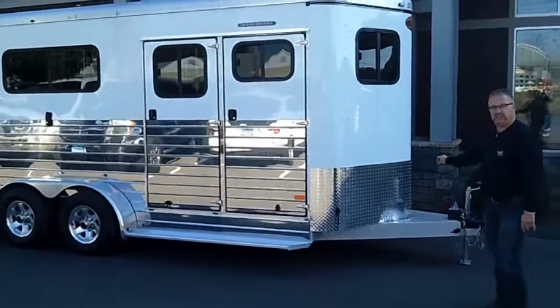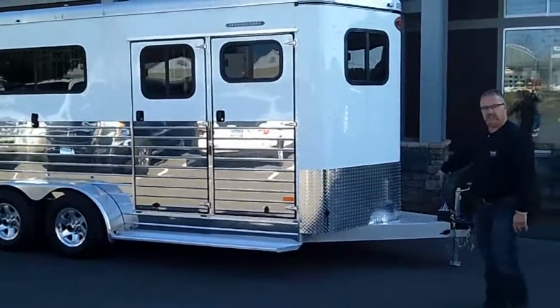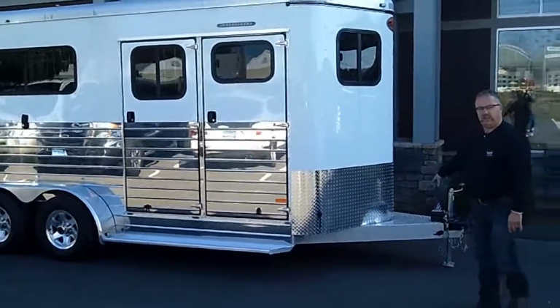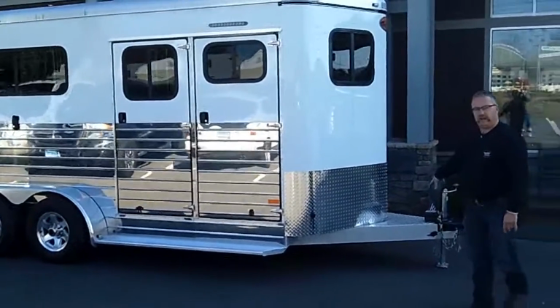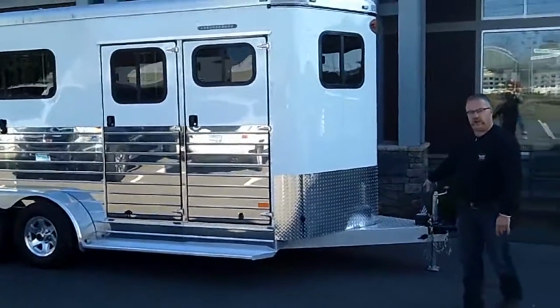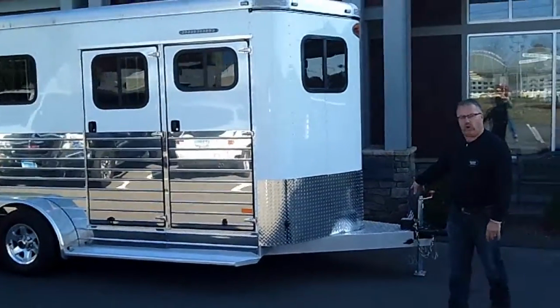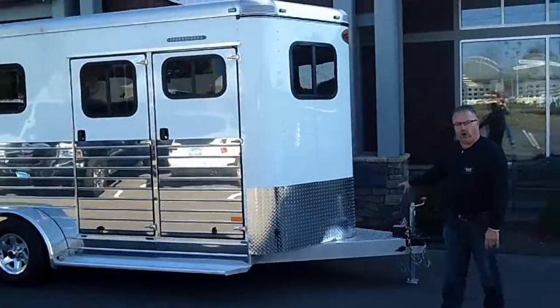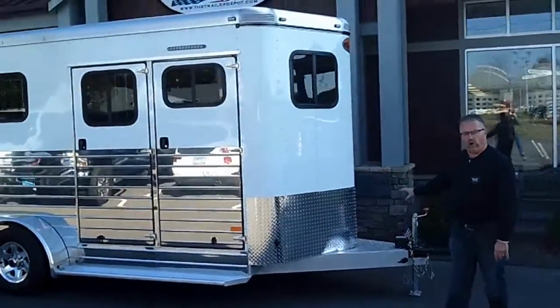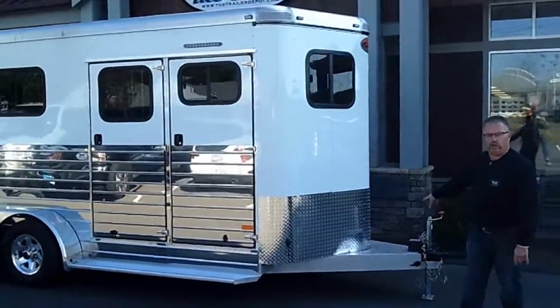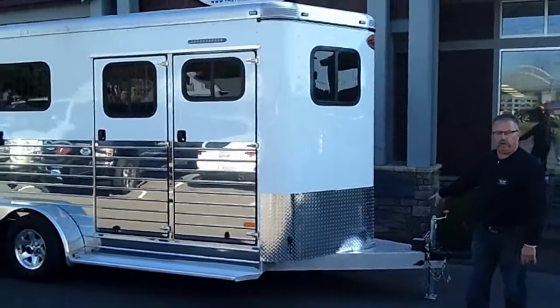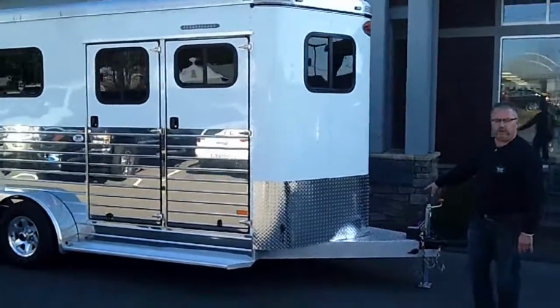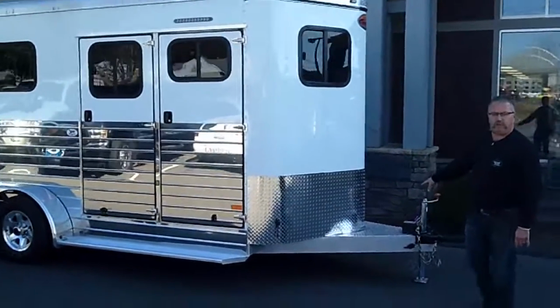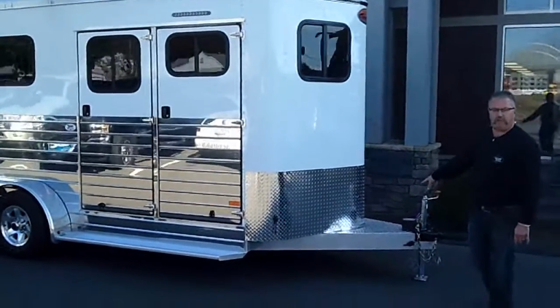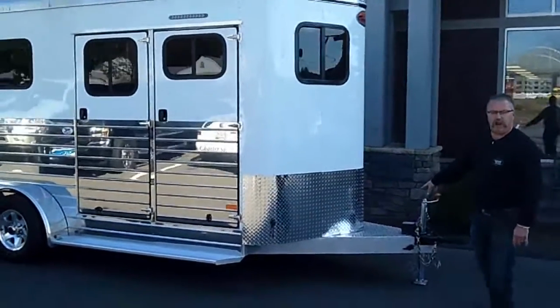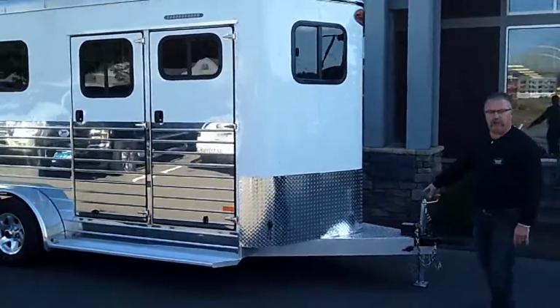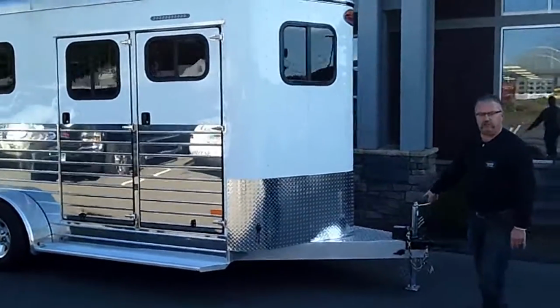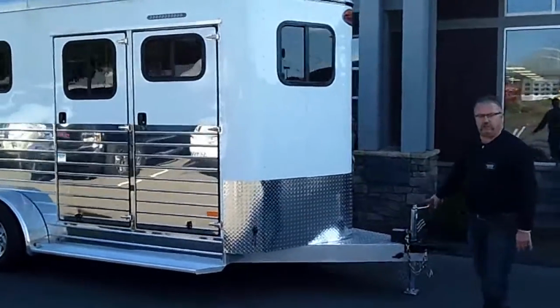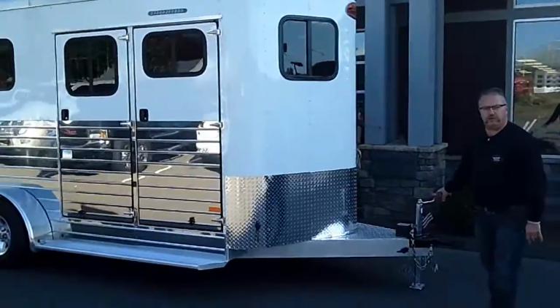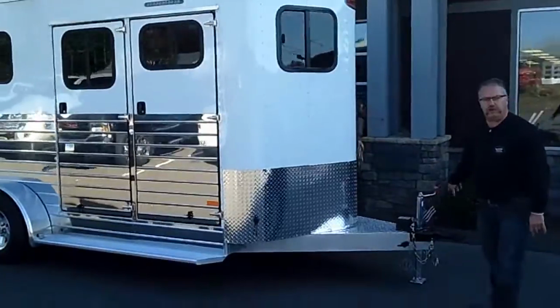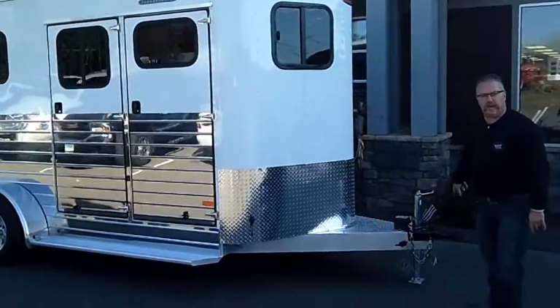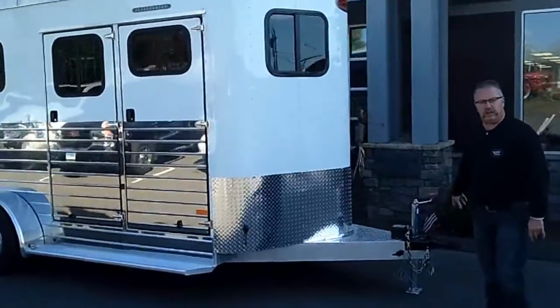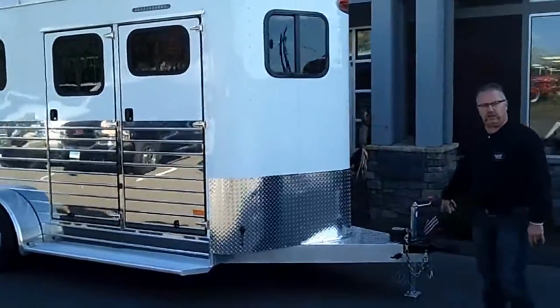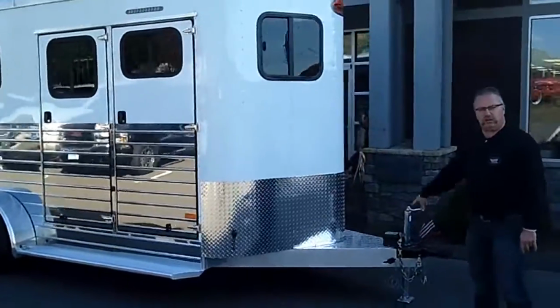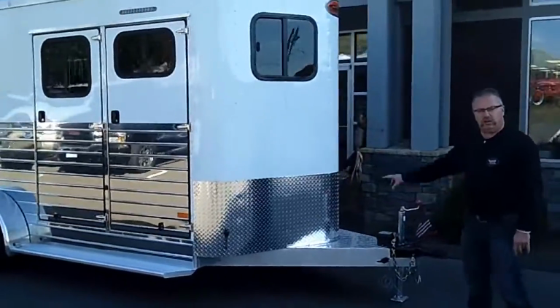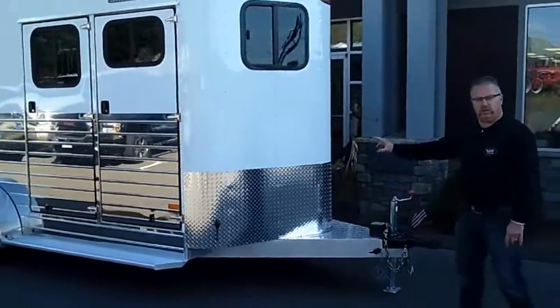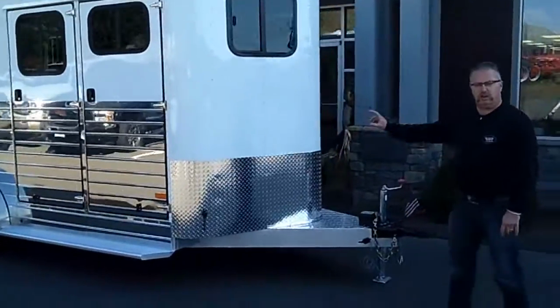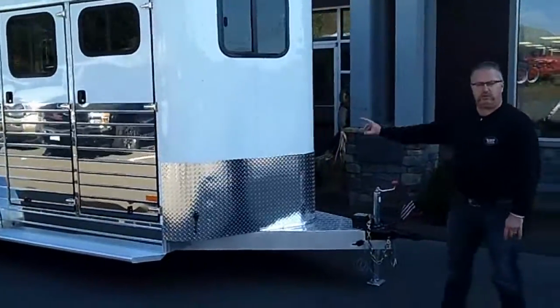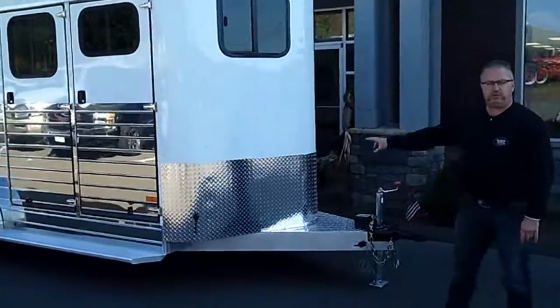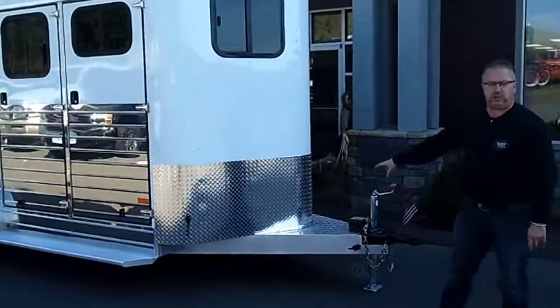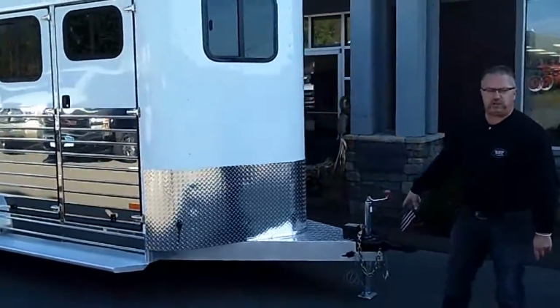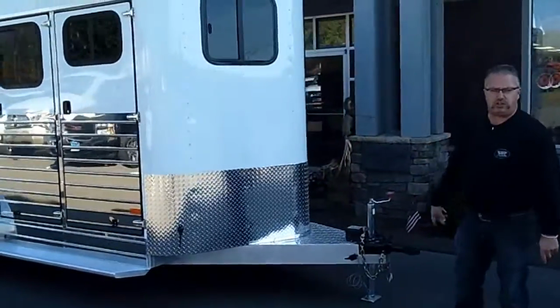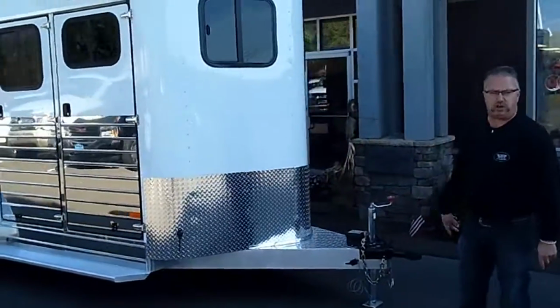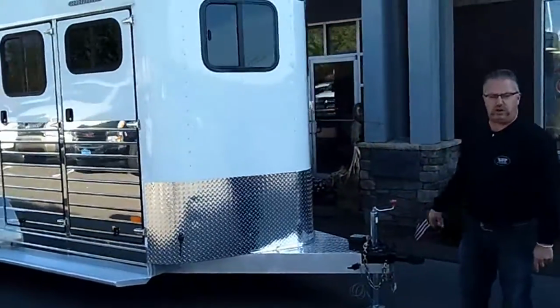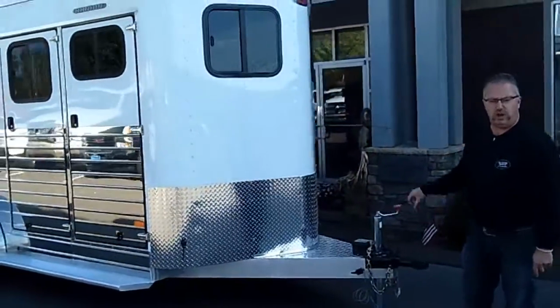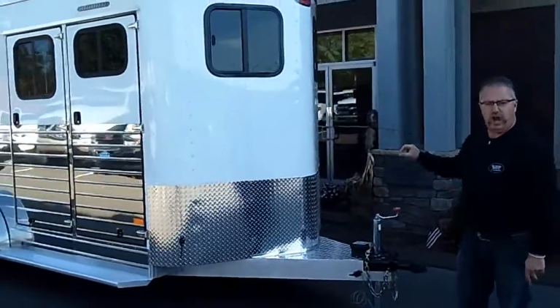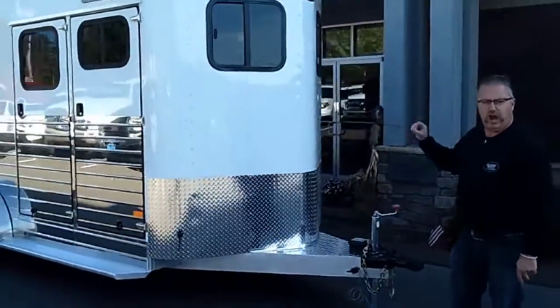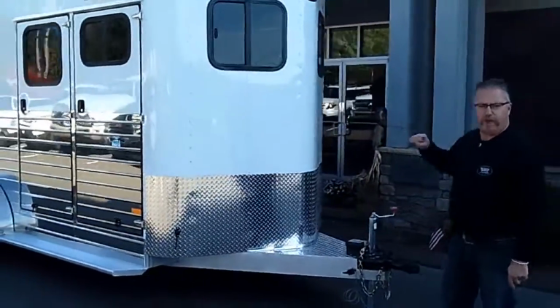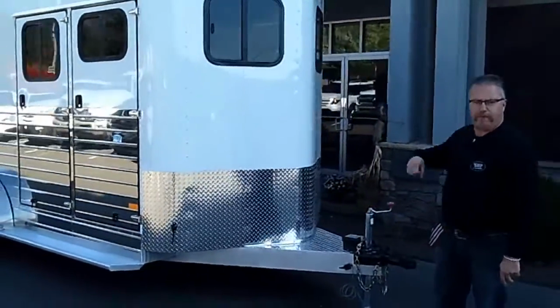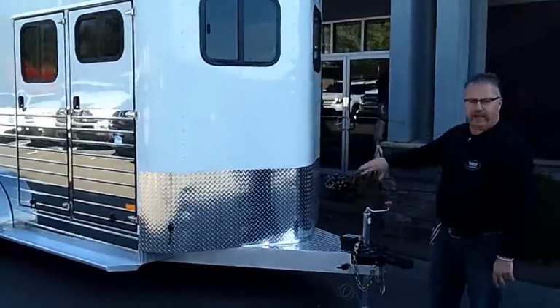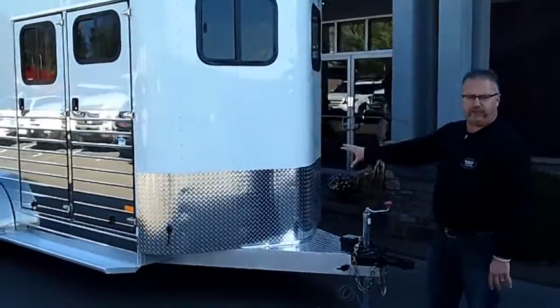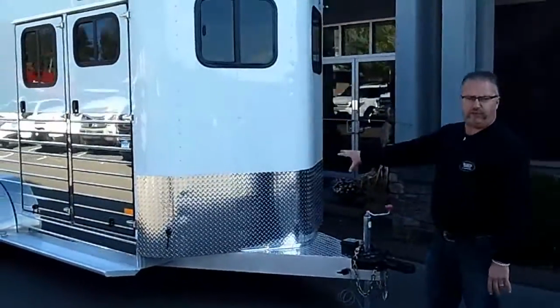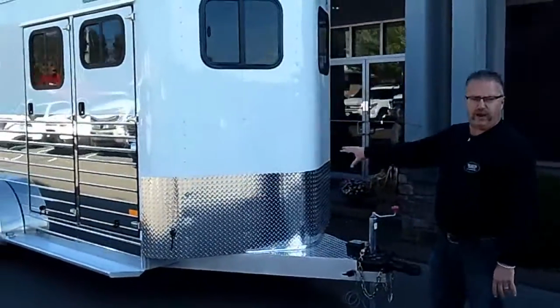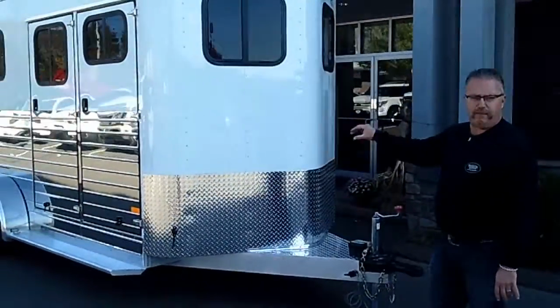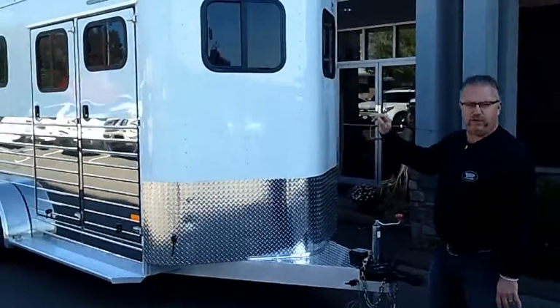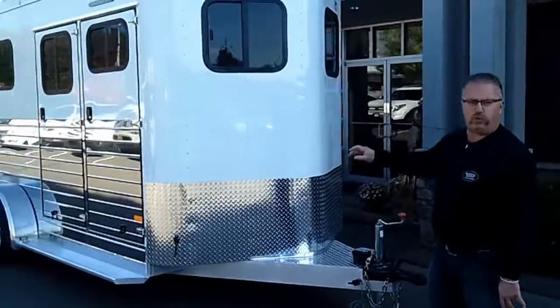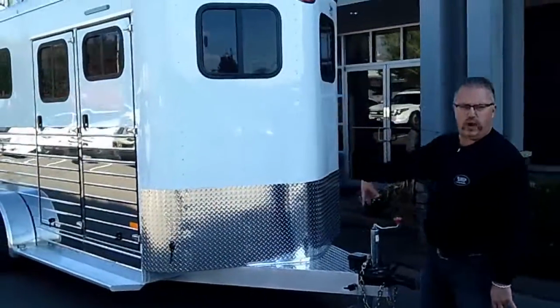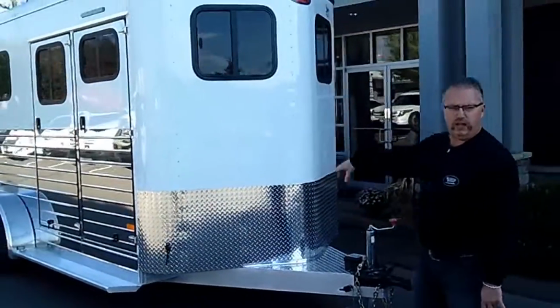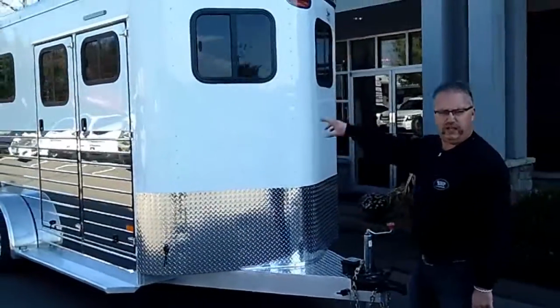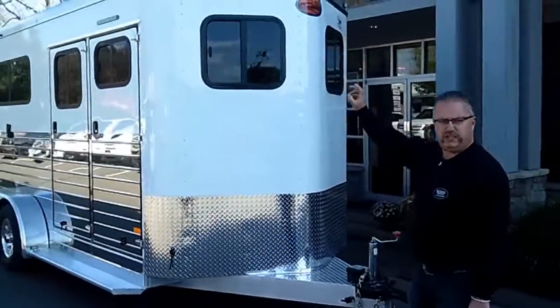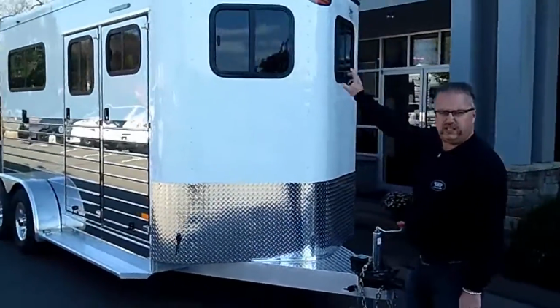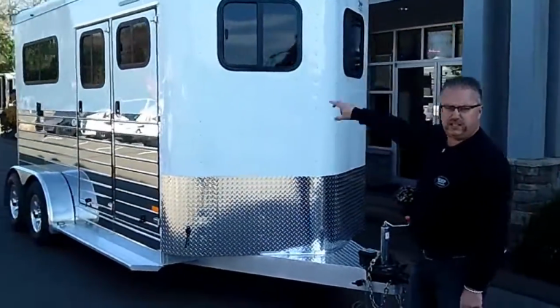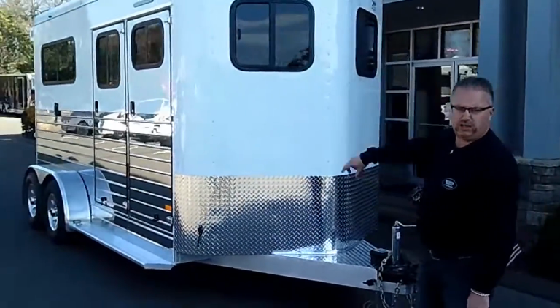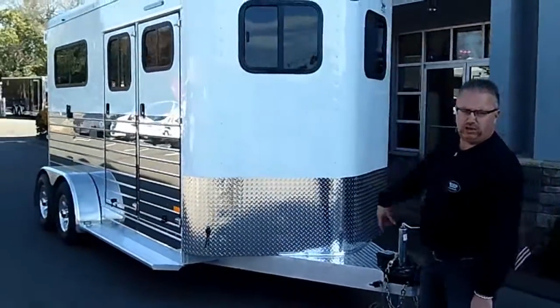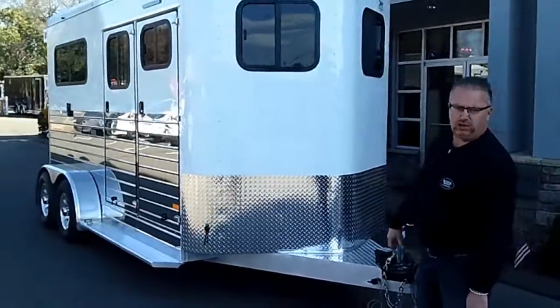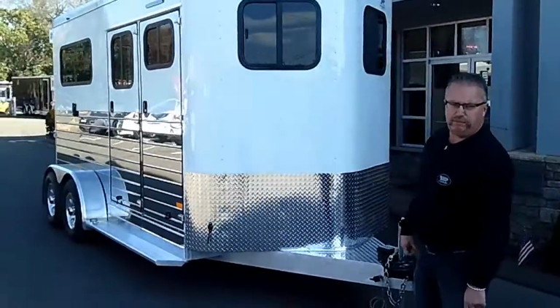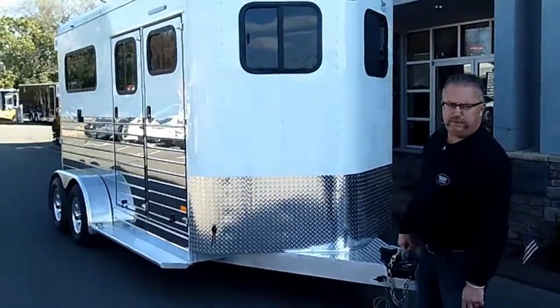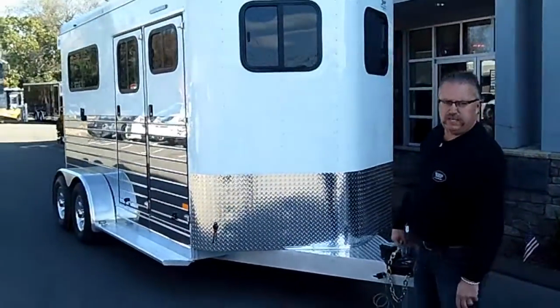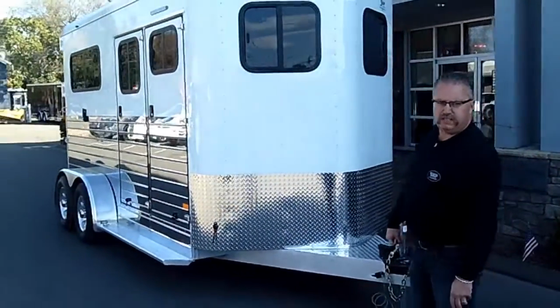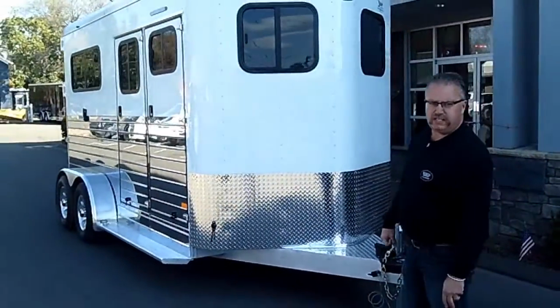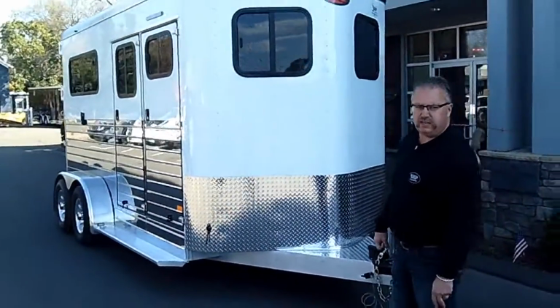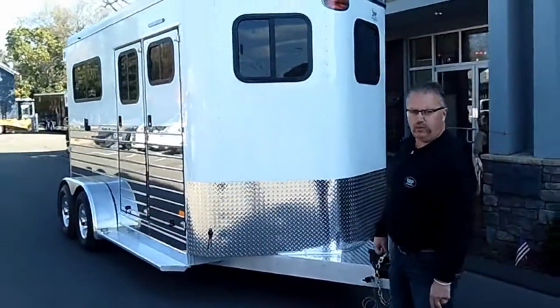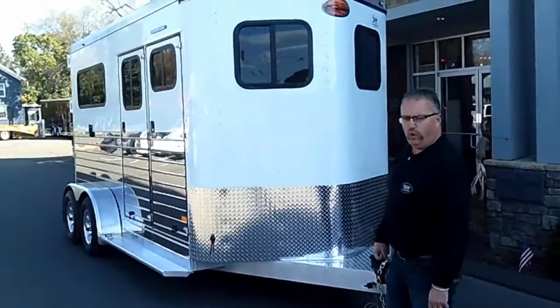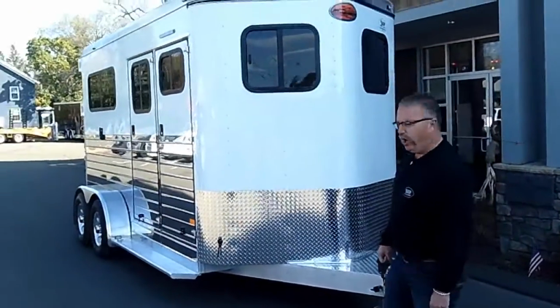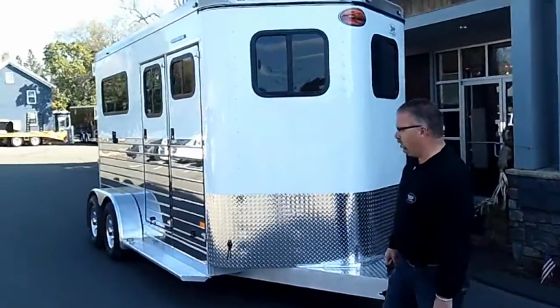Sundowner trailers are all aluminum frames, so you've got your aluminum structure — the base frame as well as the interior inside the walls.